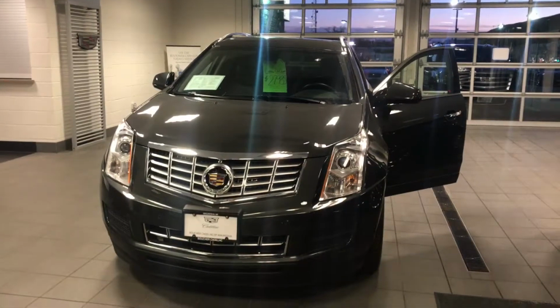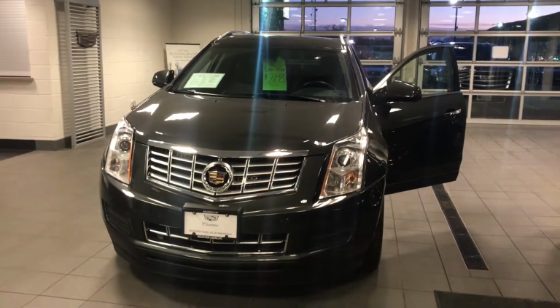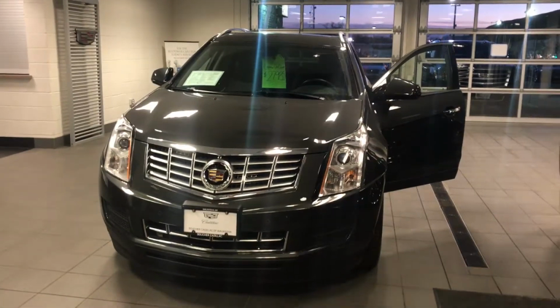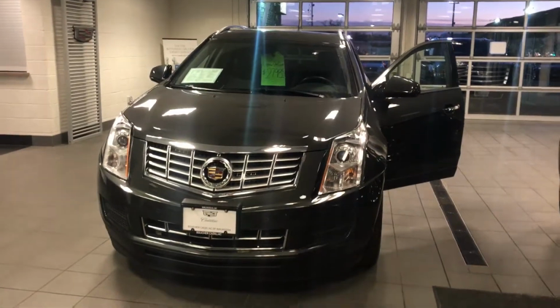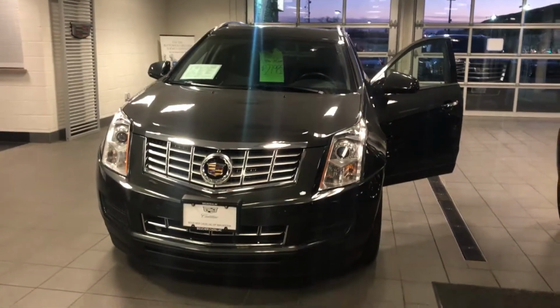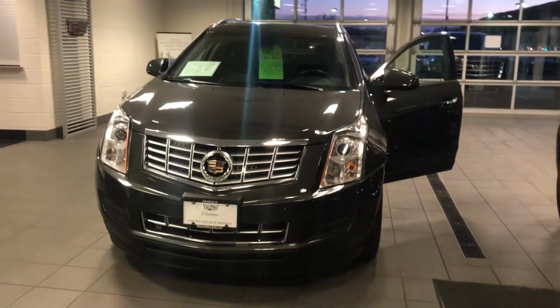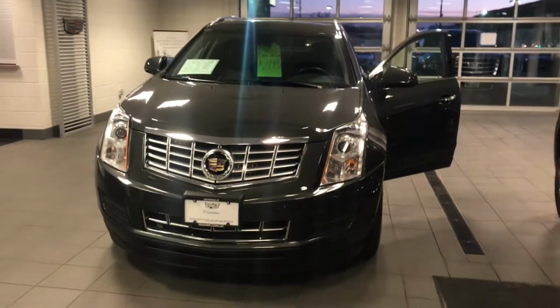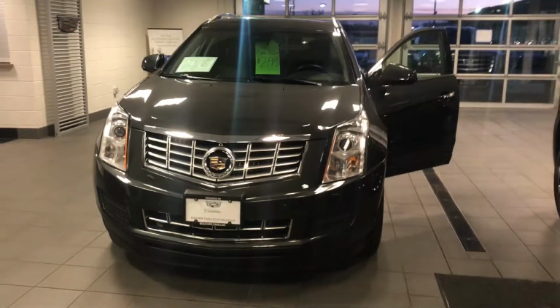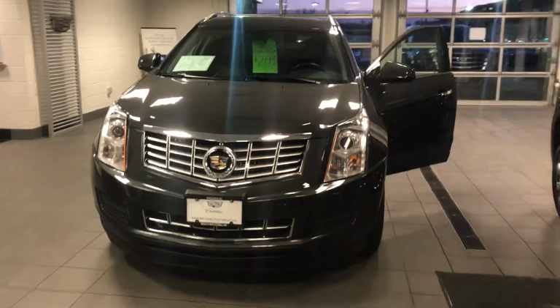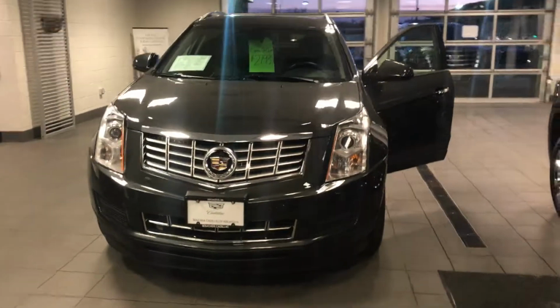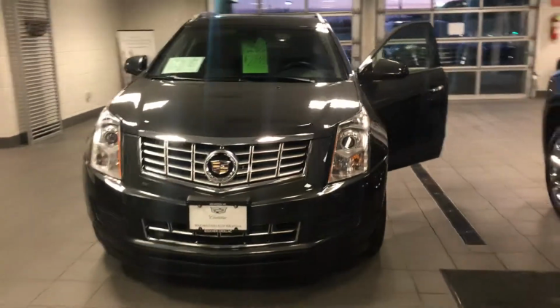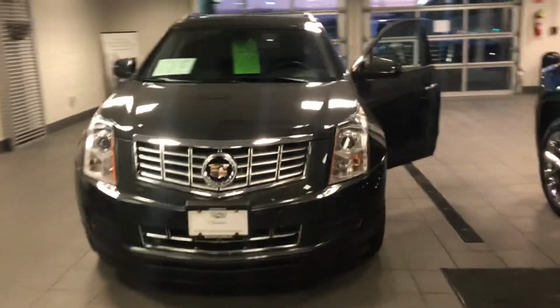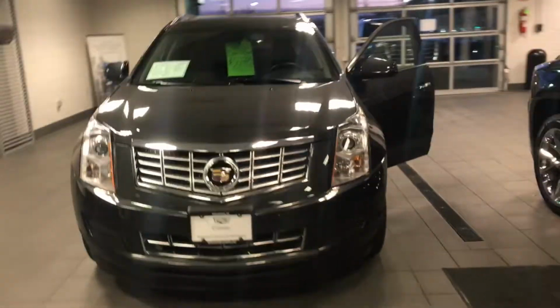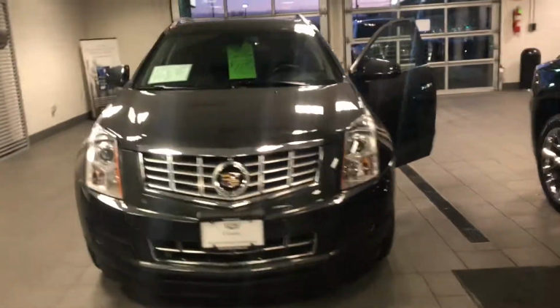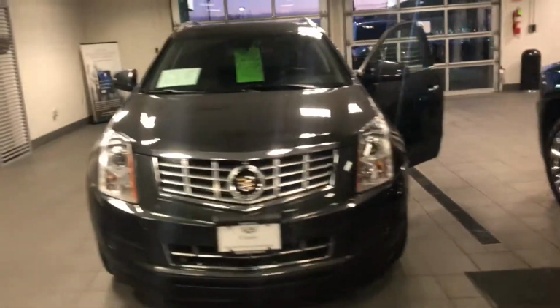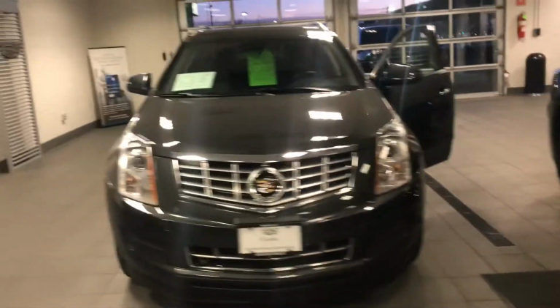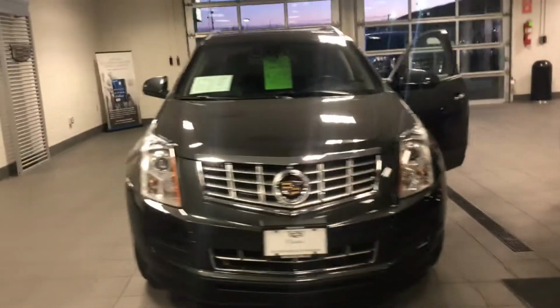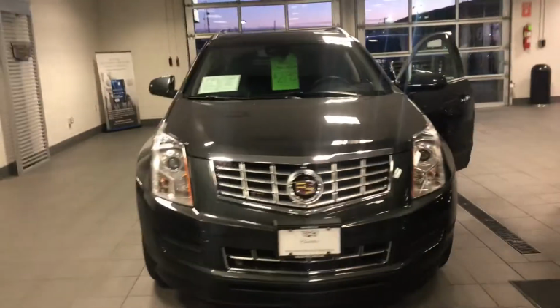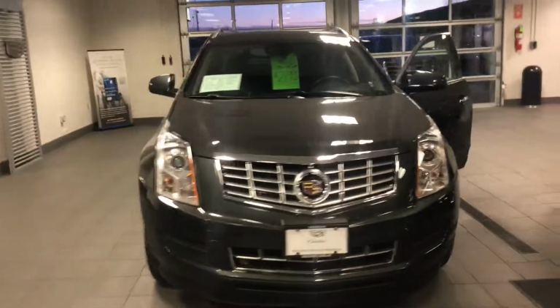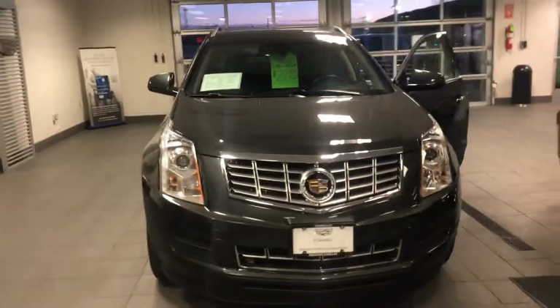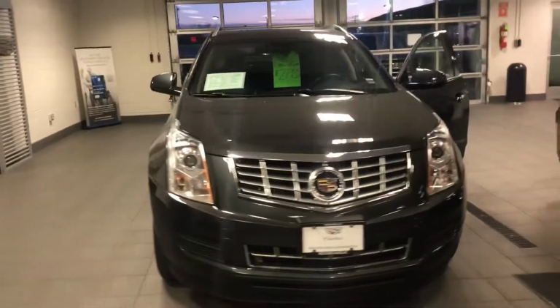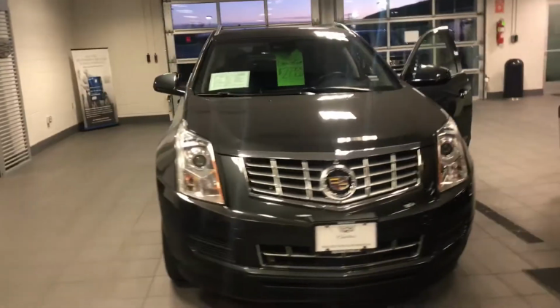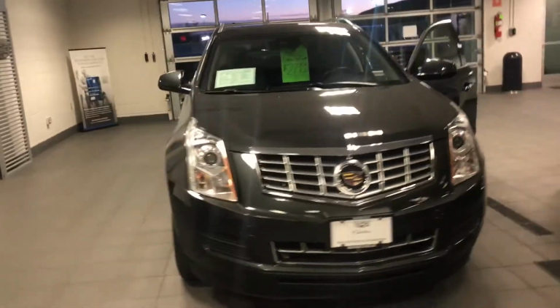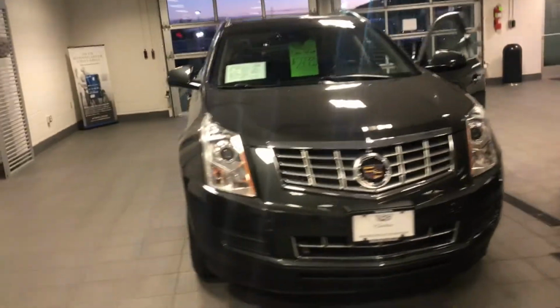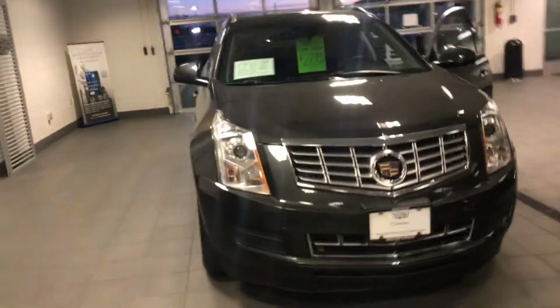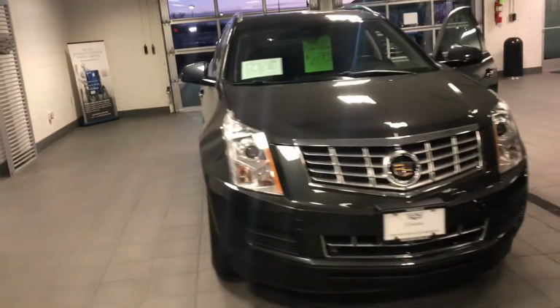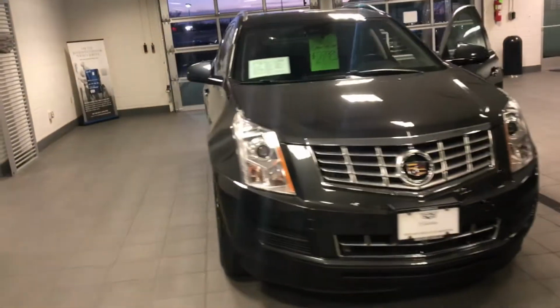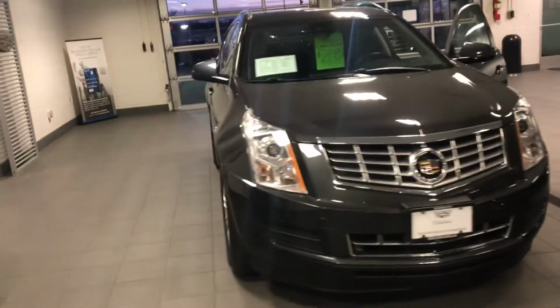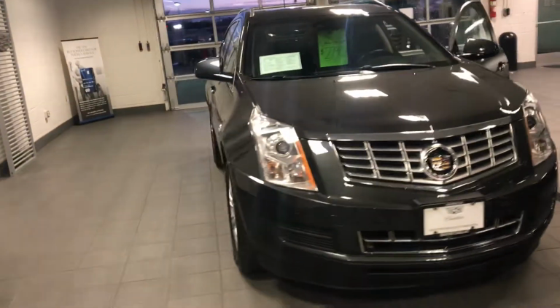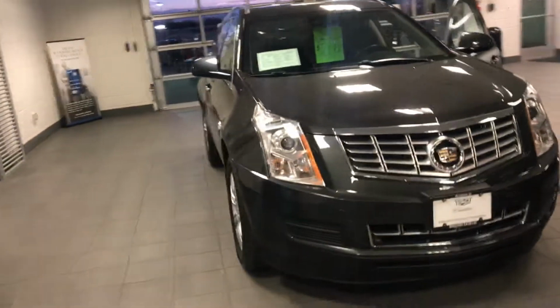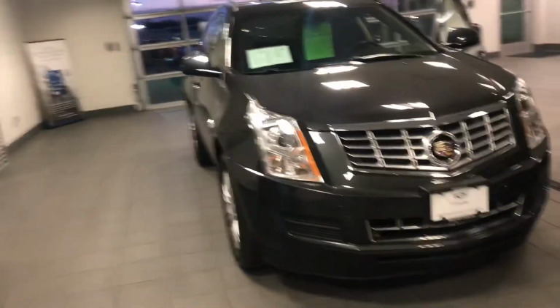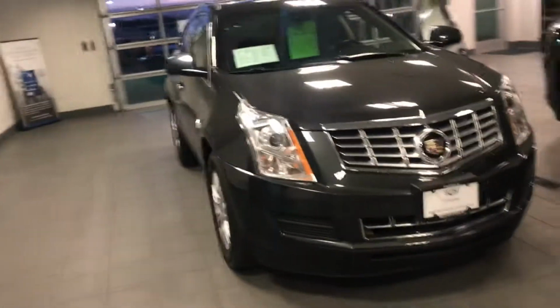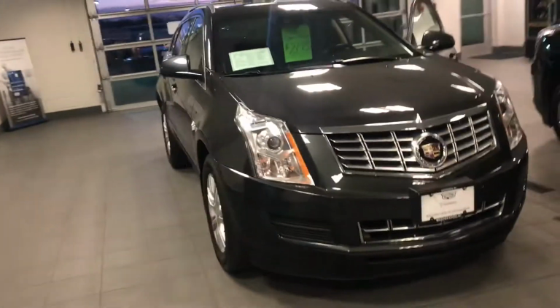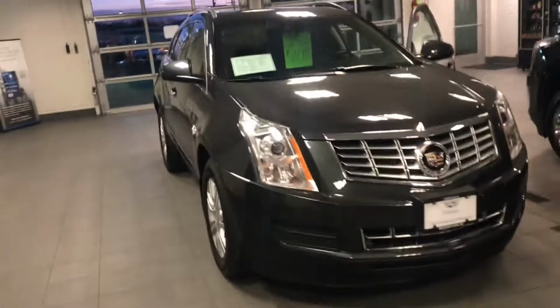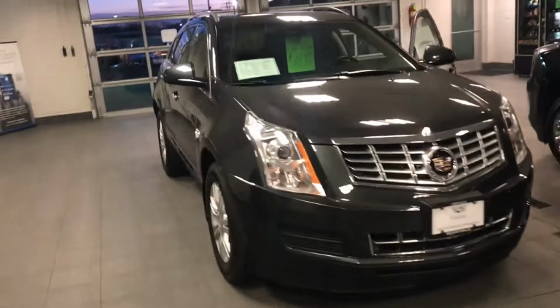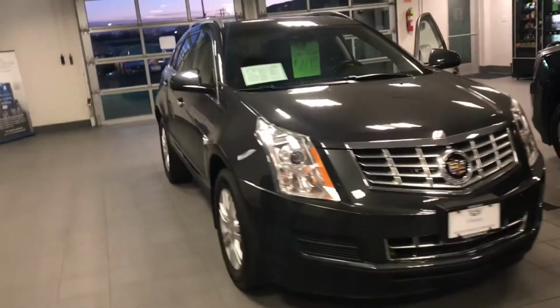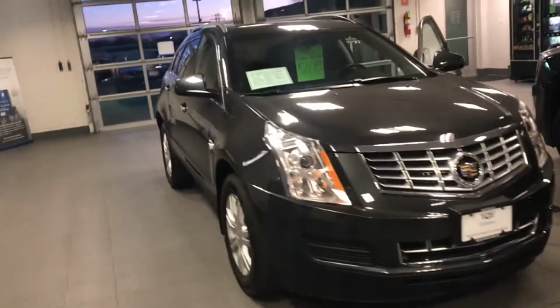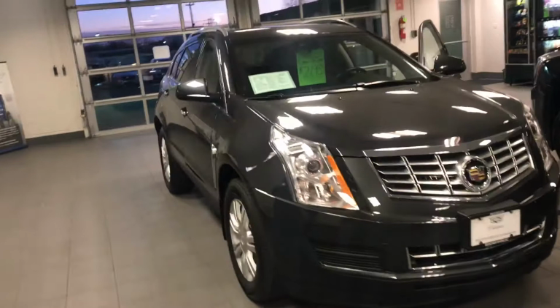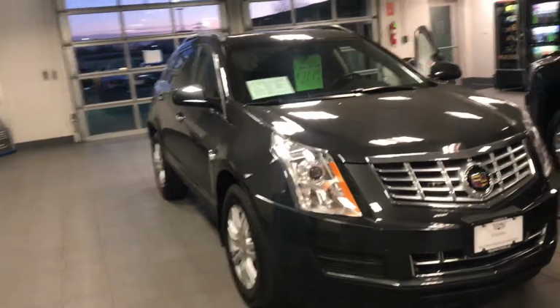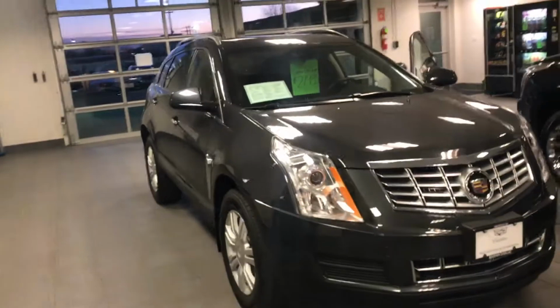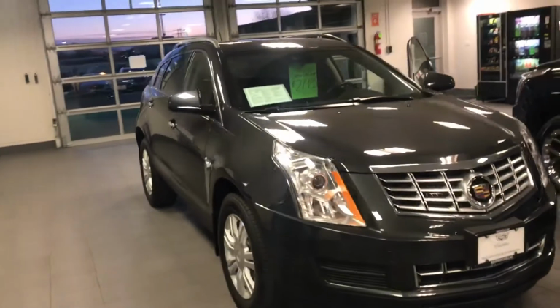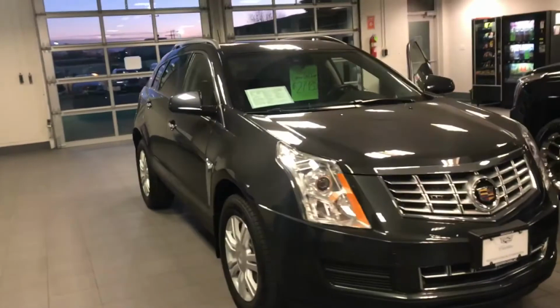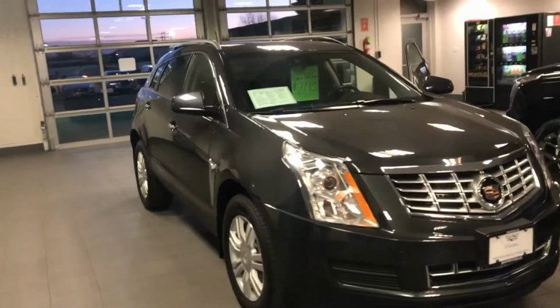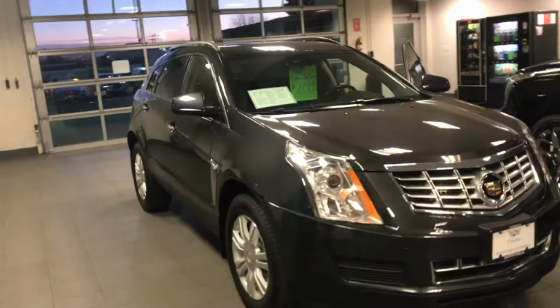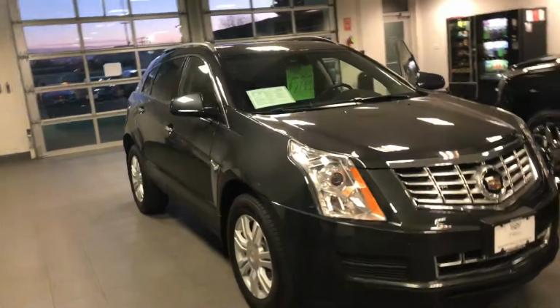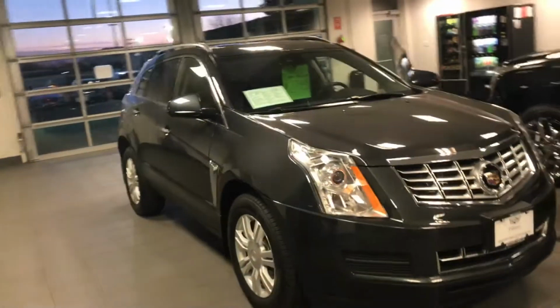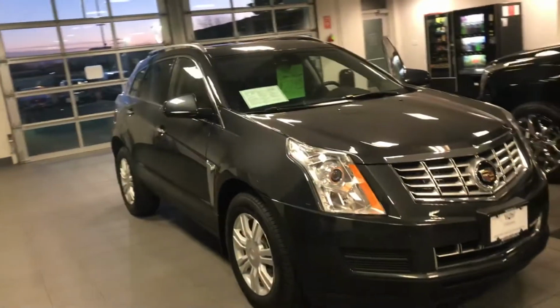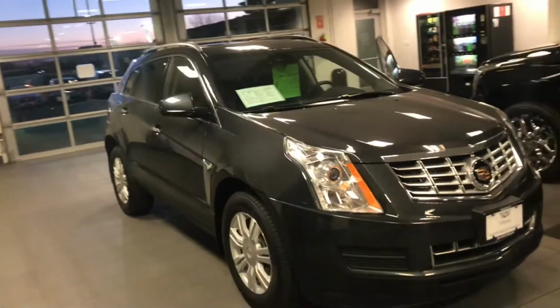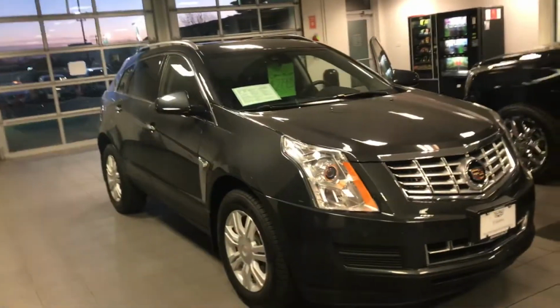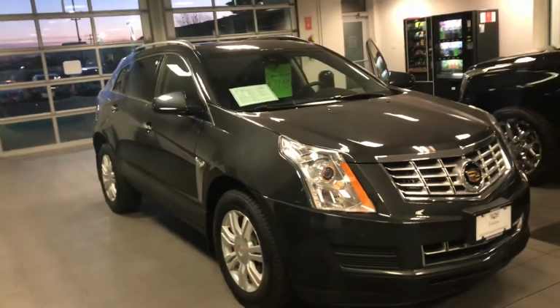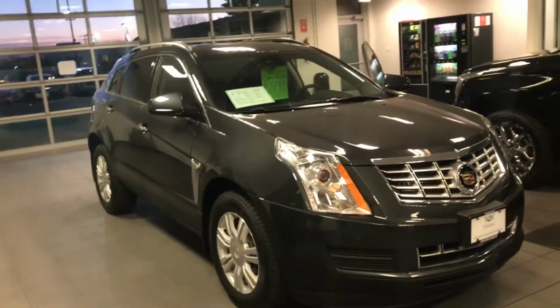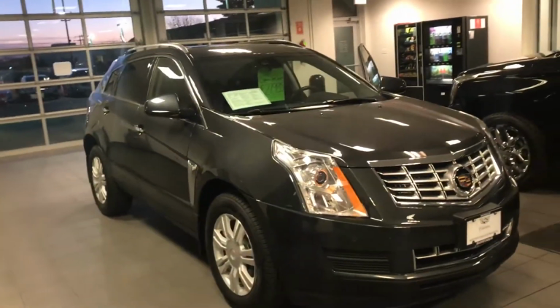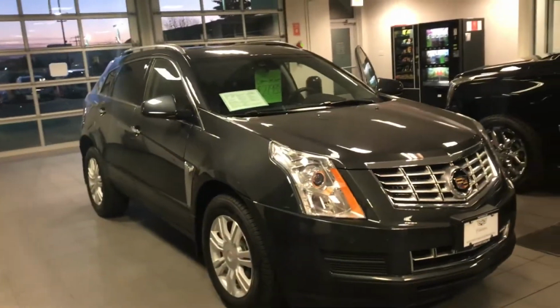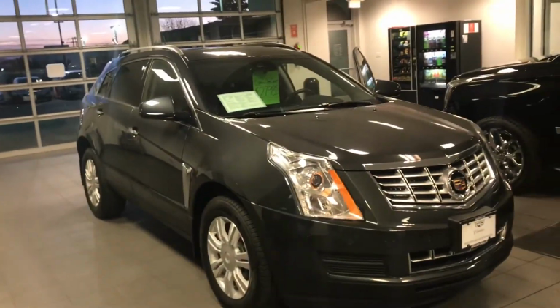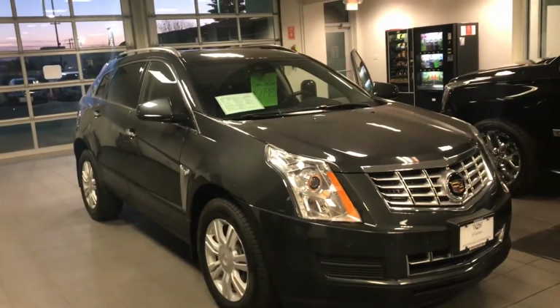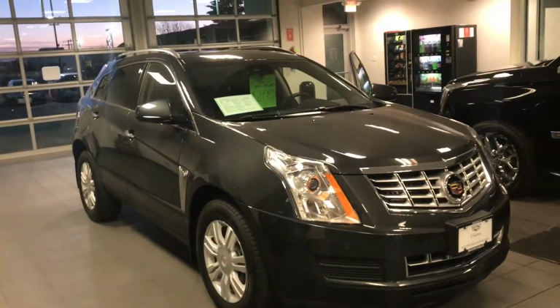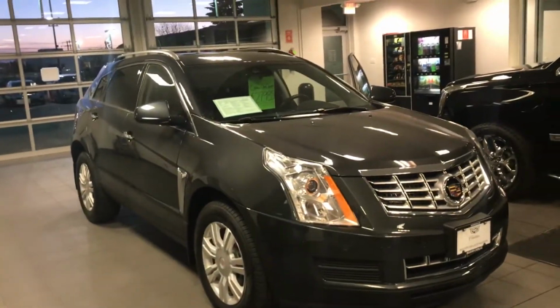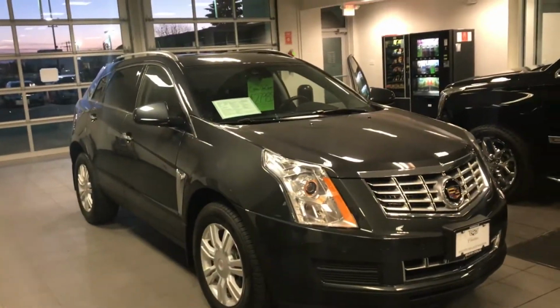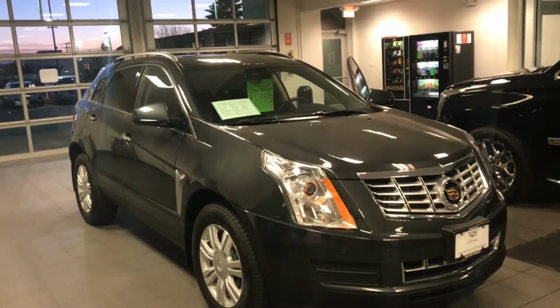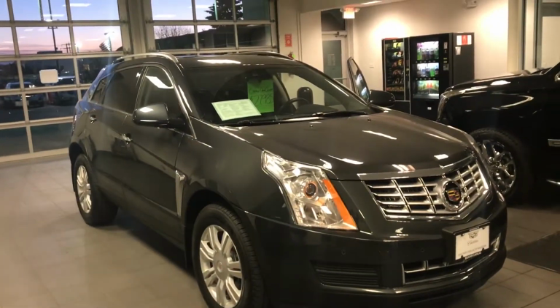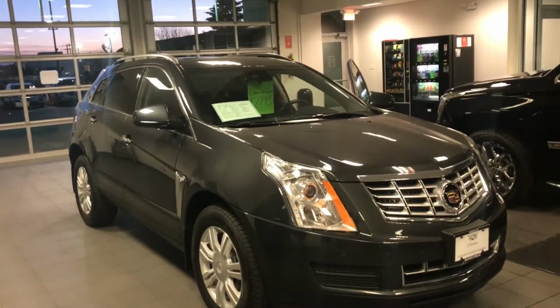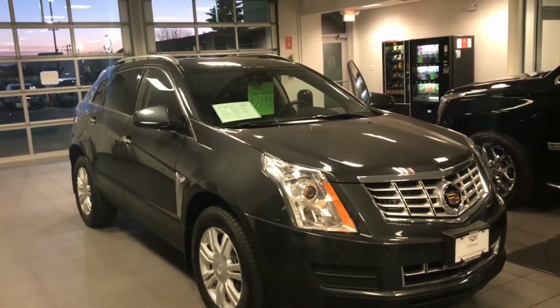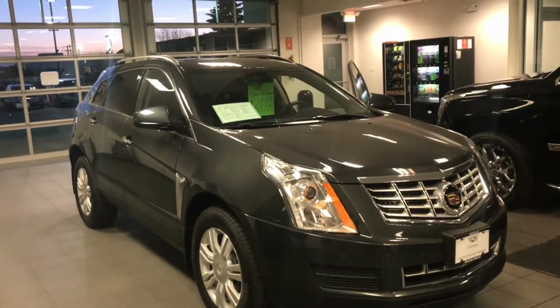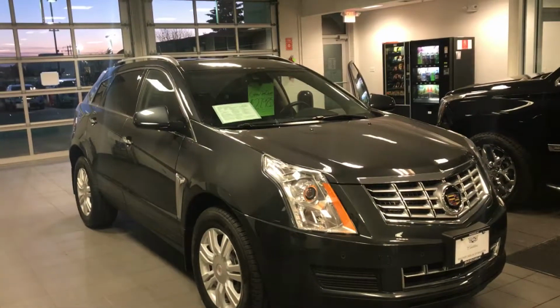MacRae from Boucher Cadillac here, presenting the 2016 Cadillac SRX Luxury Package.